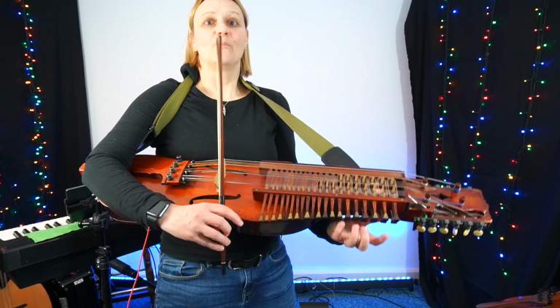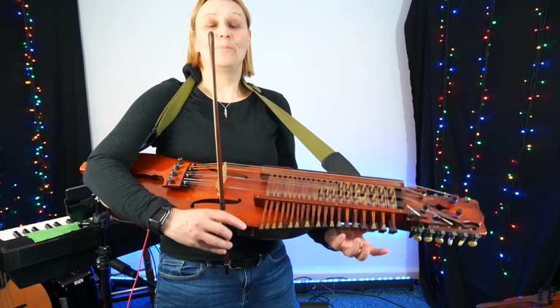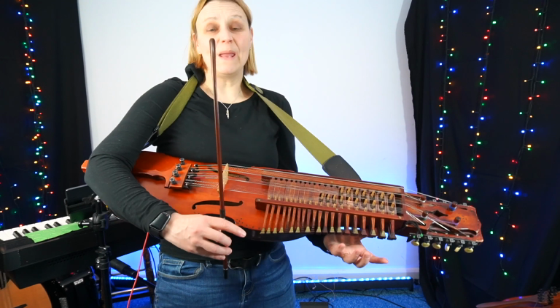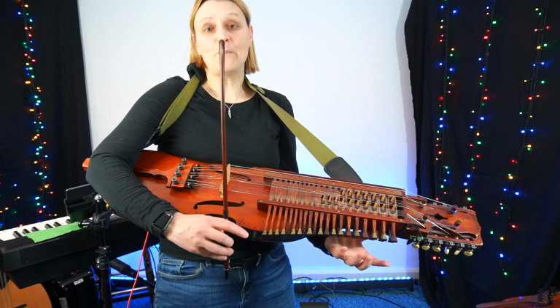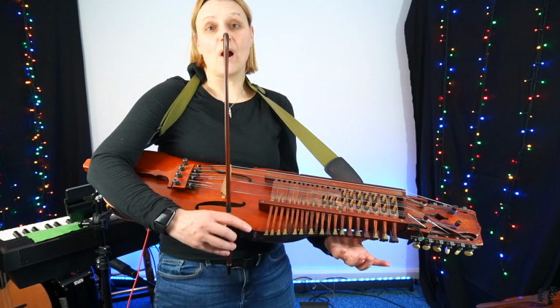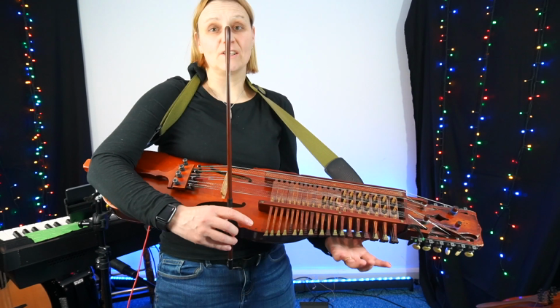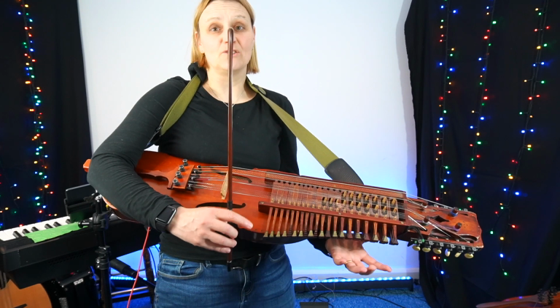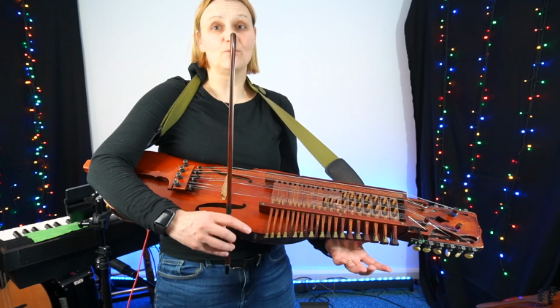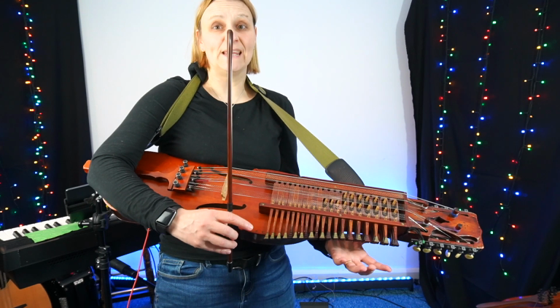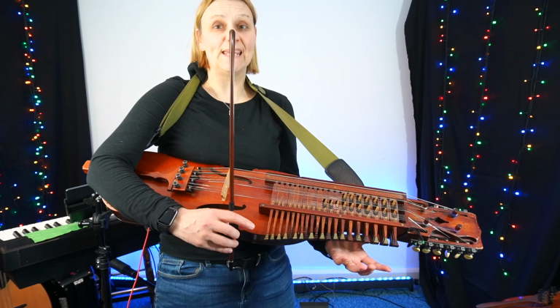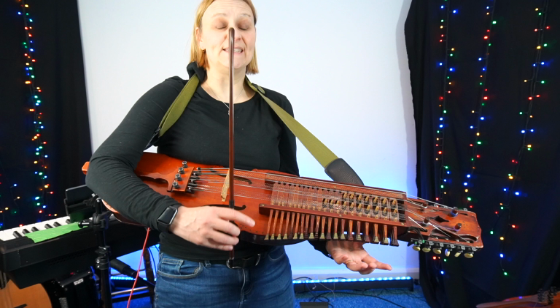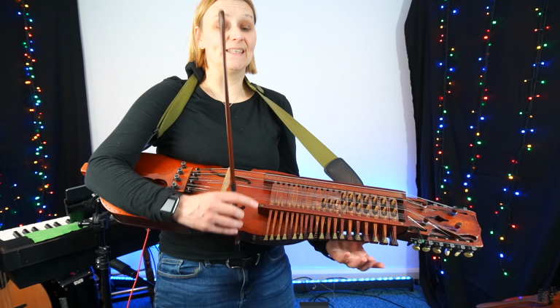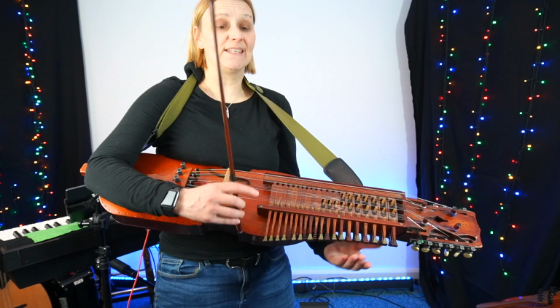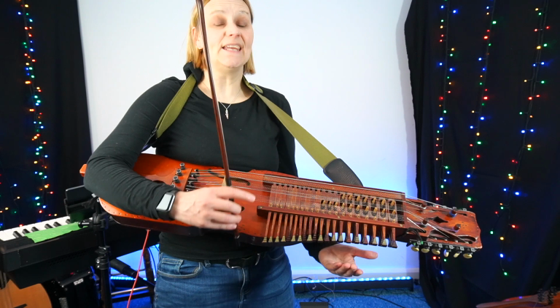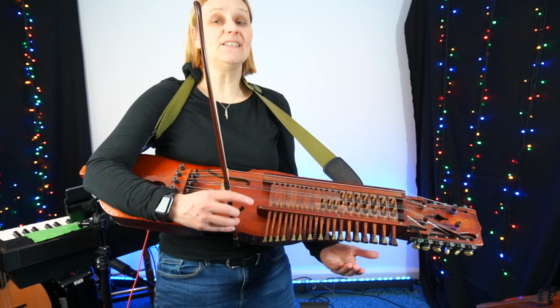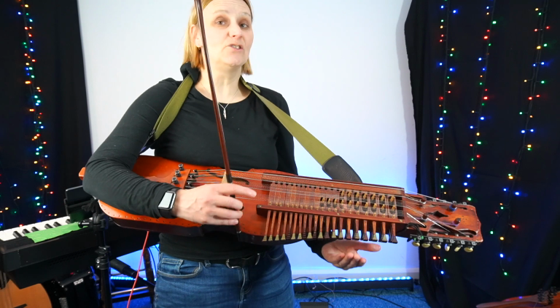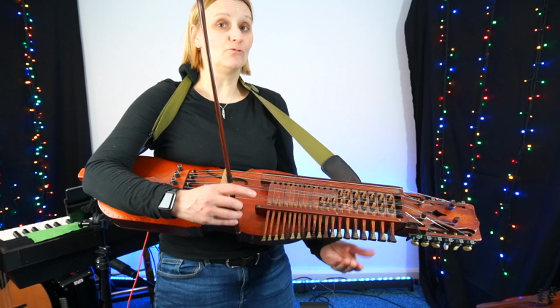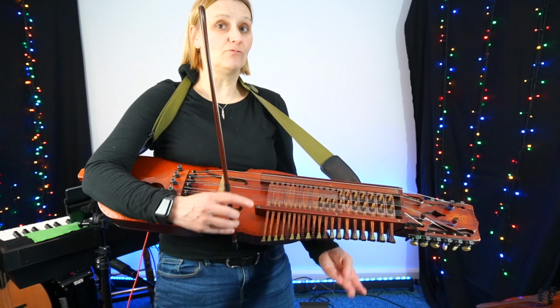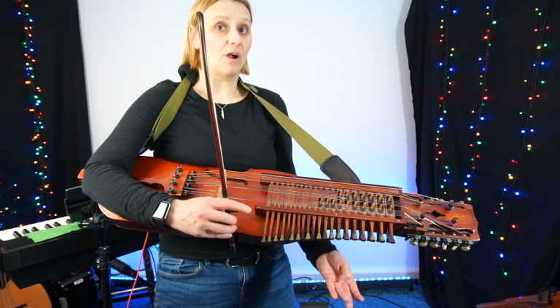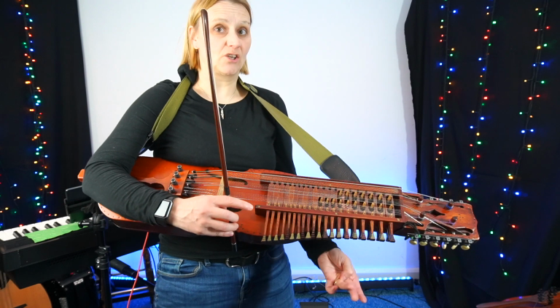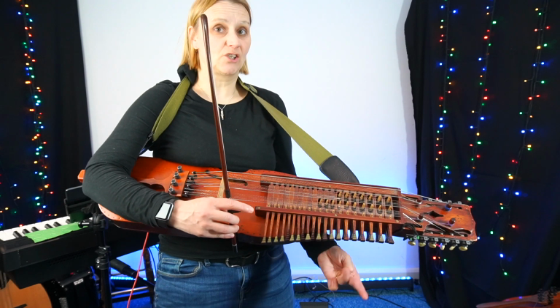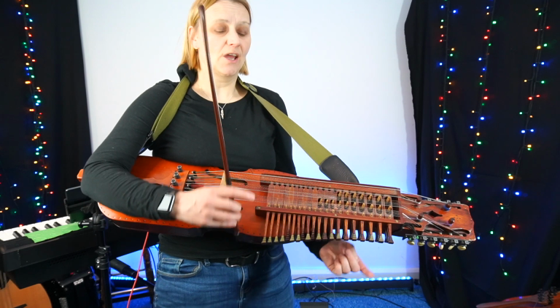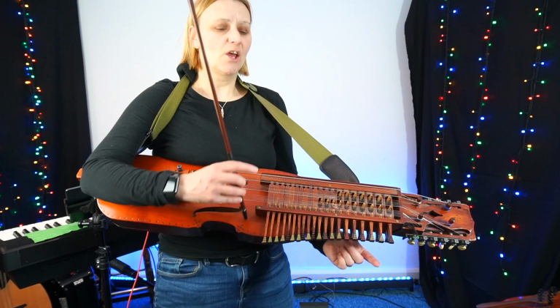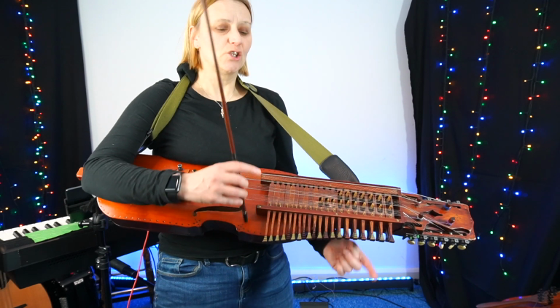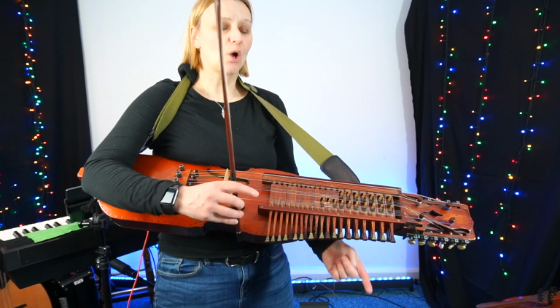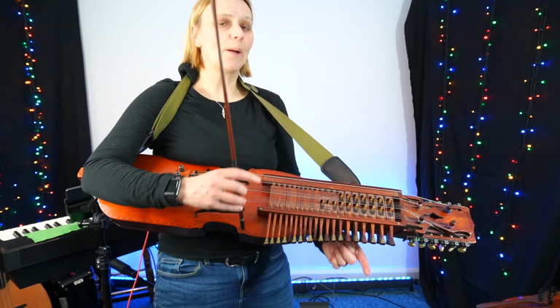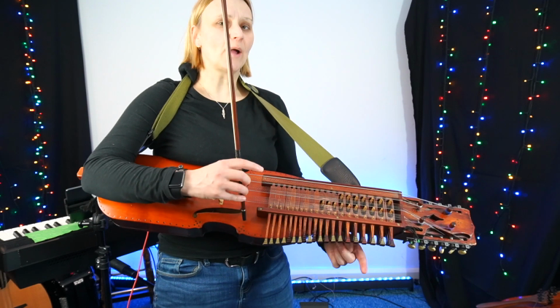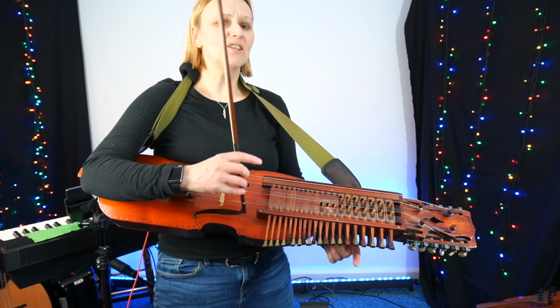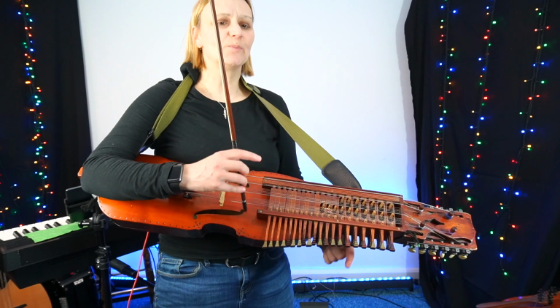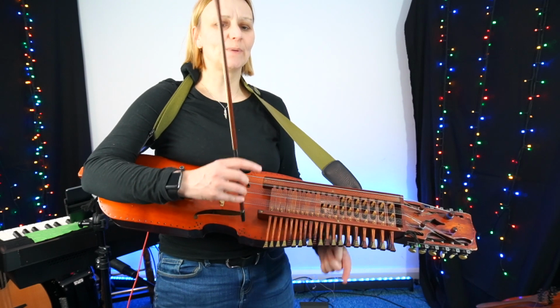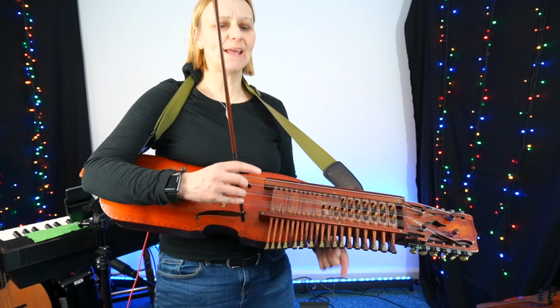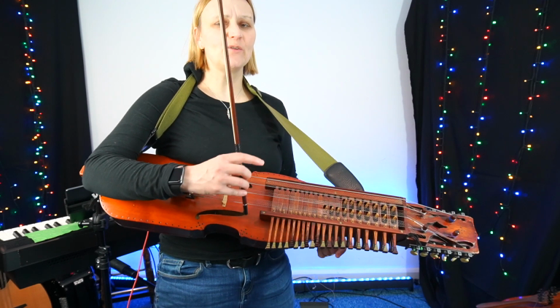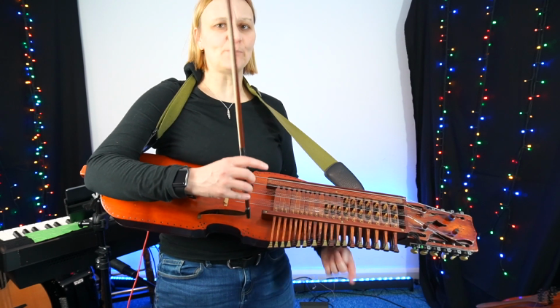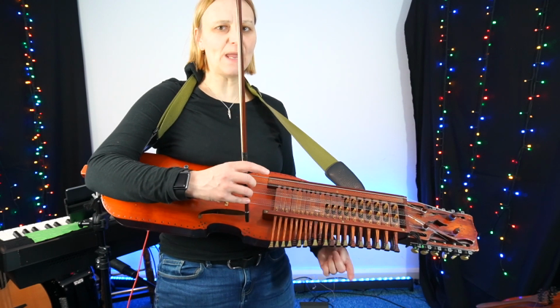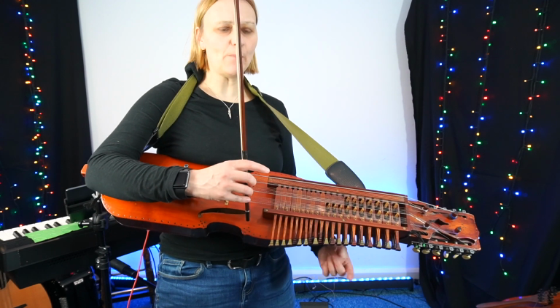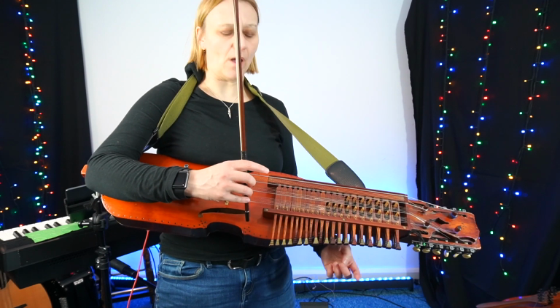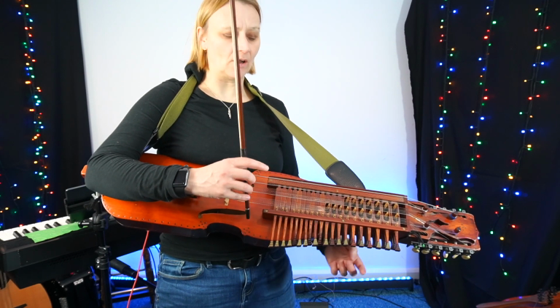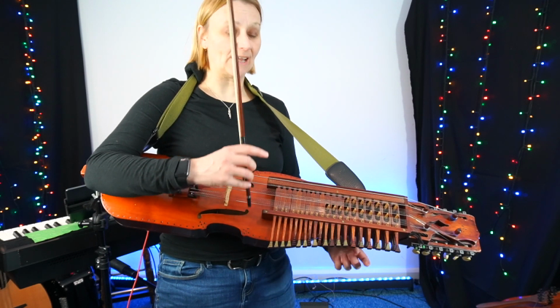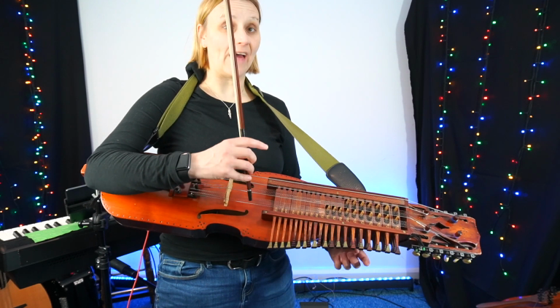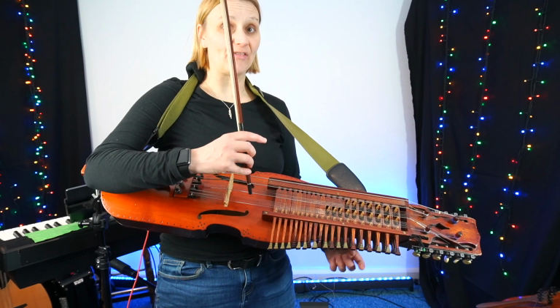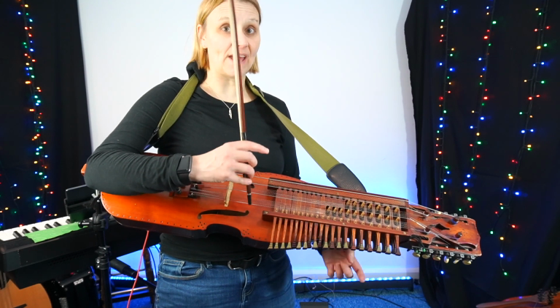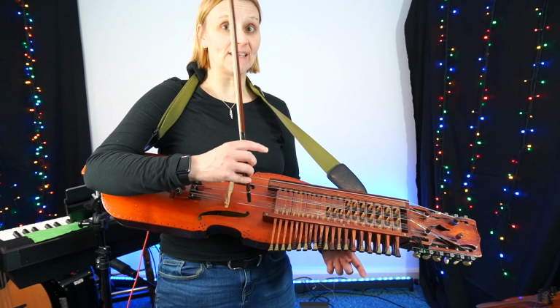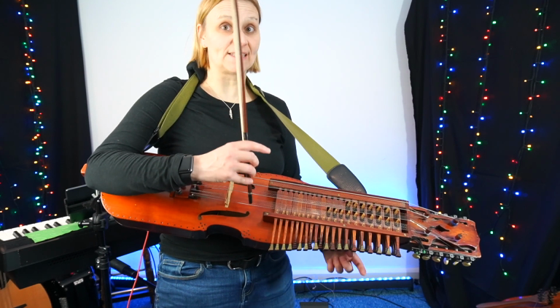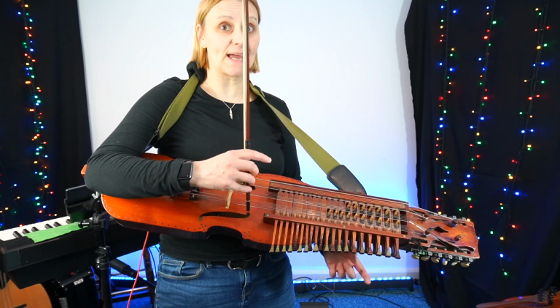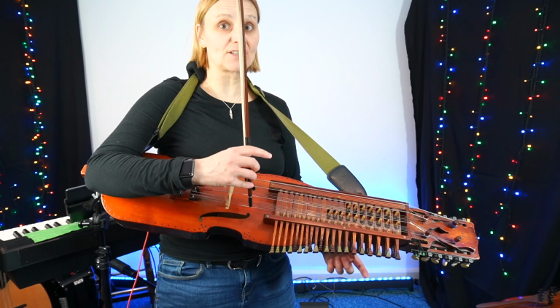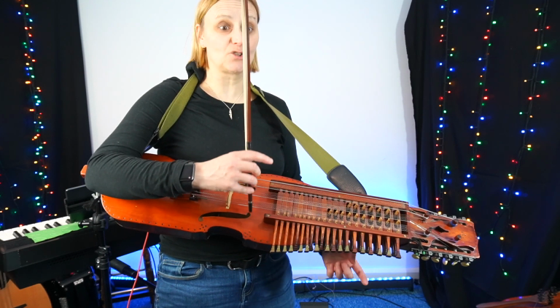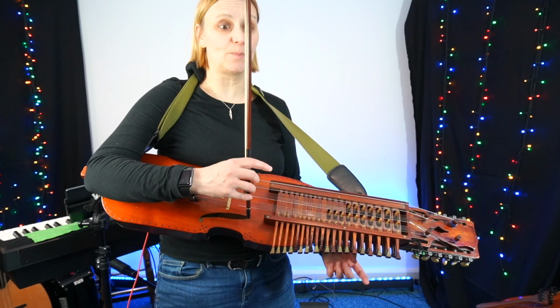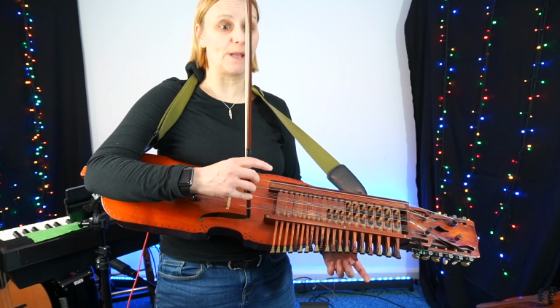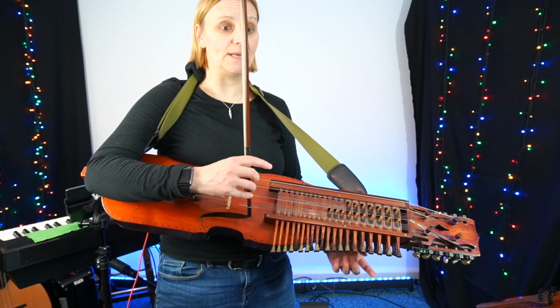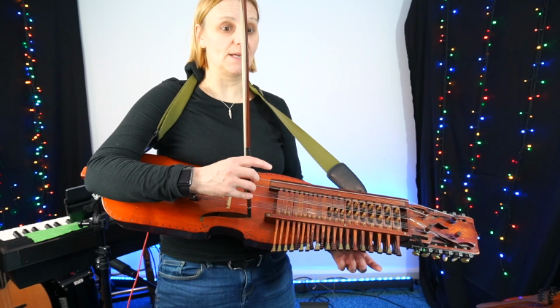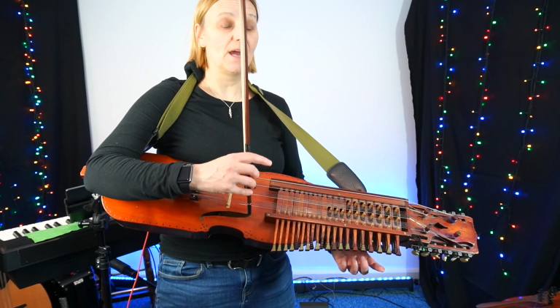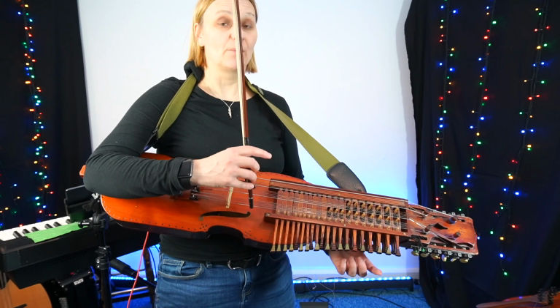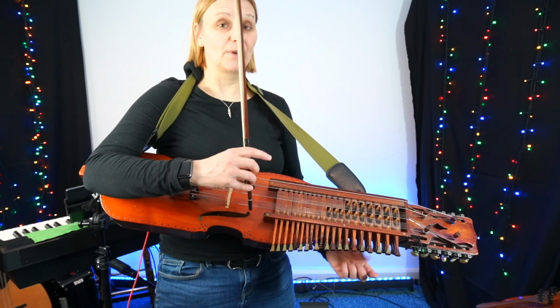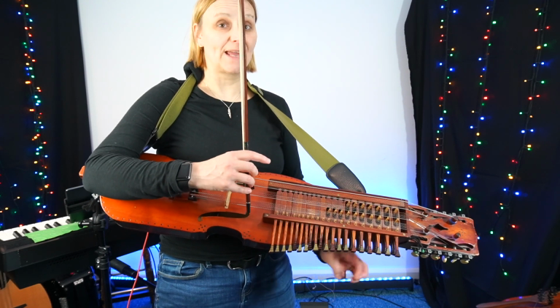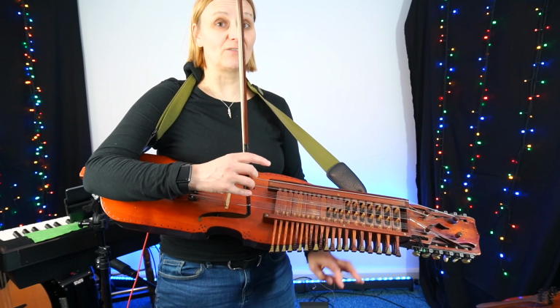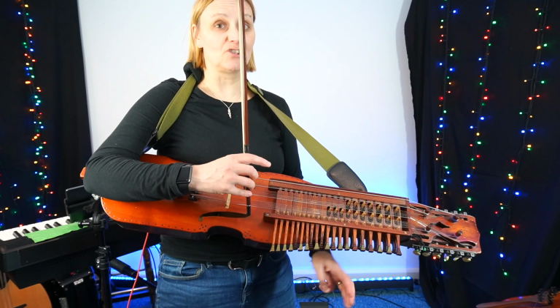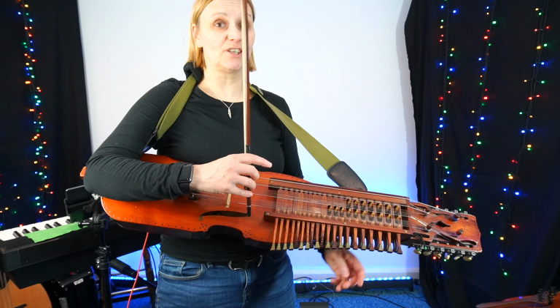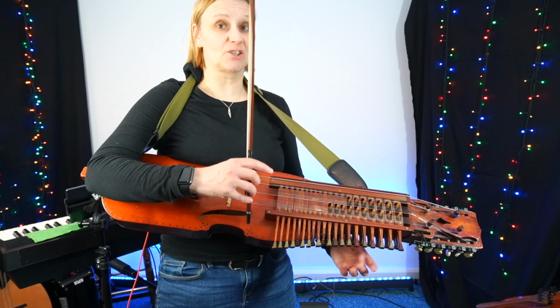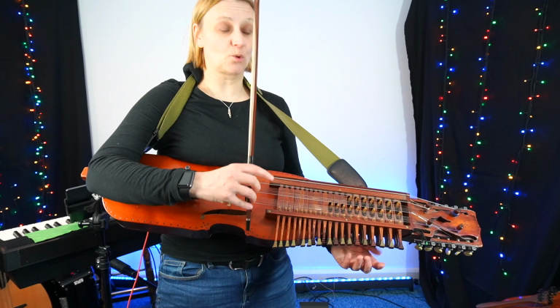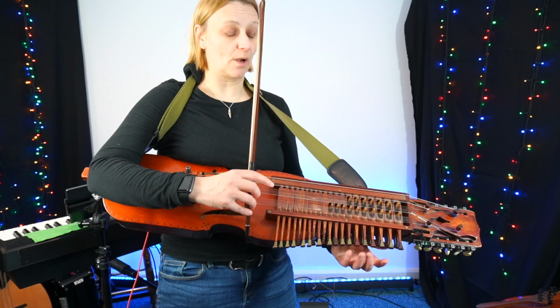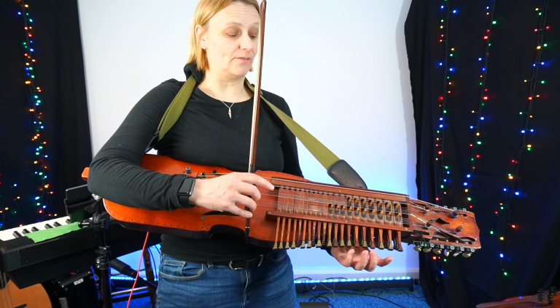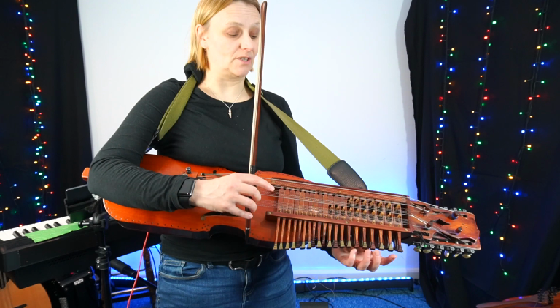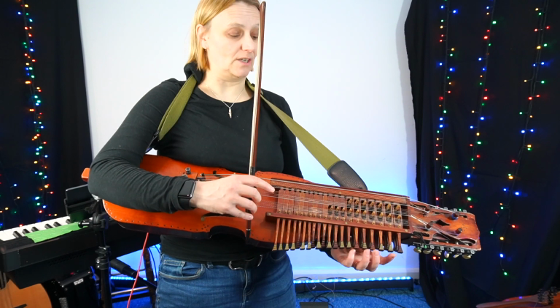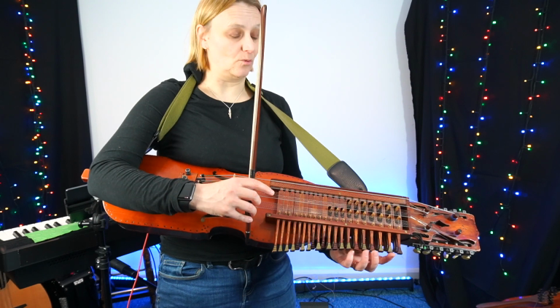The B part is really easy. It's easy to rush. So I'm going to play the B part at that exact speed. I'm going to count six quavers in.